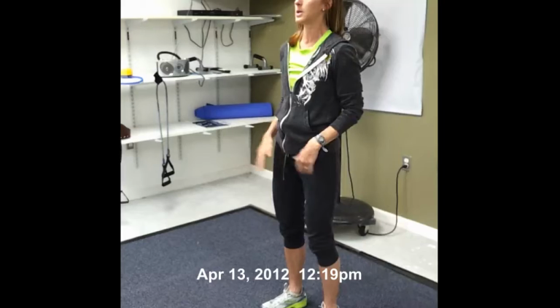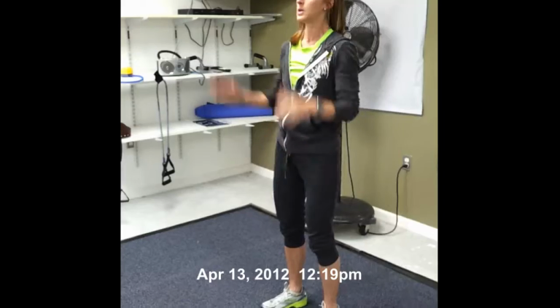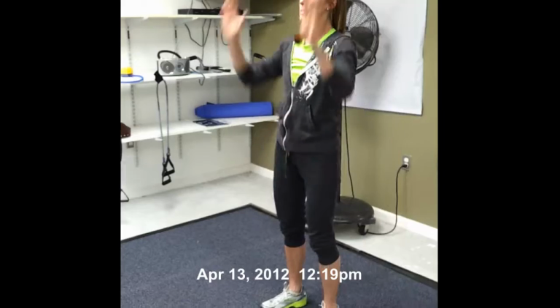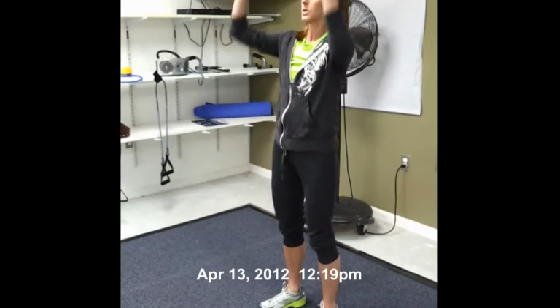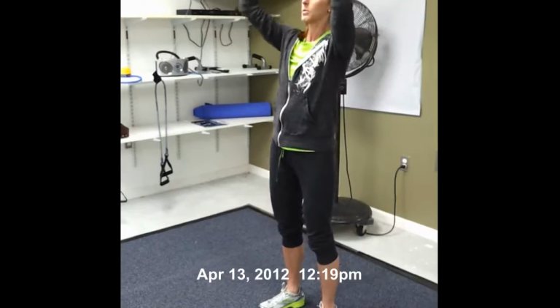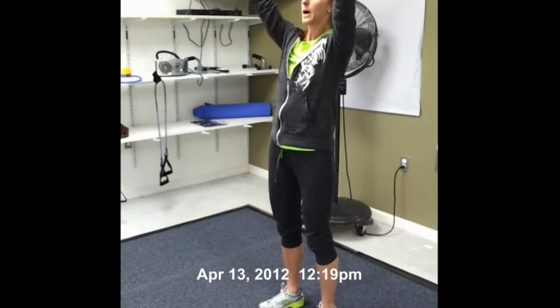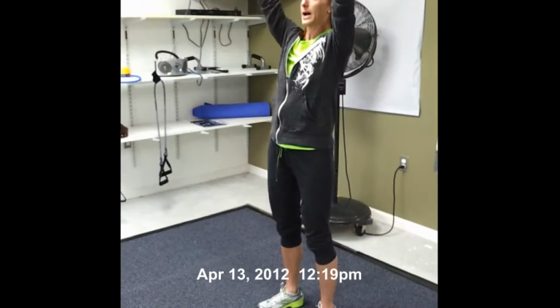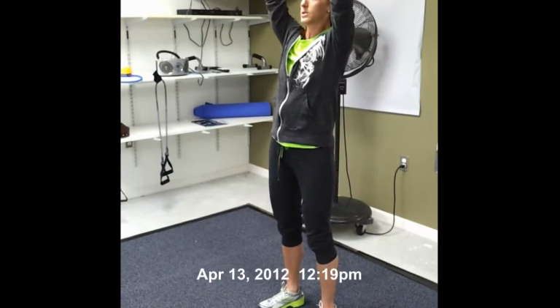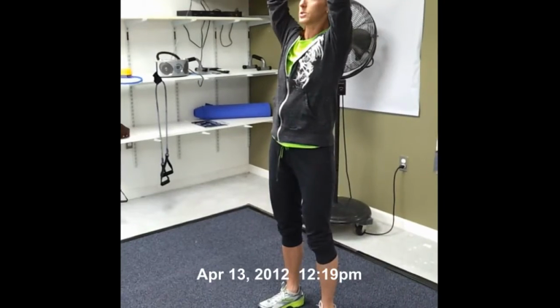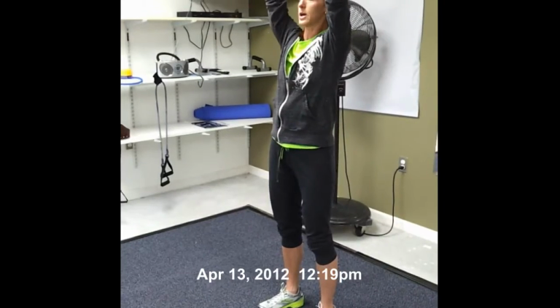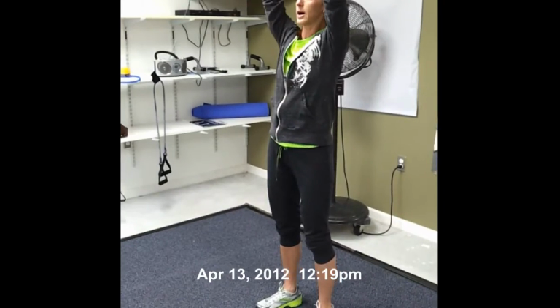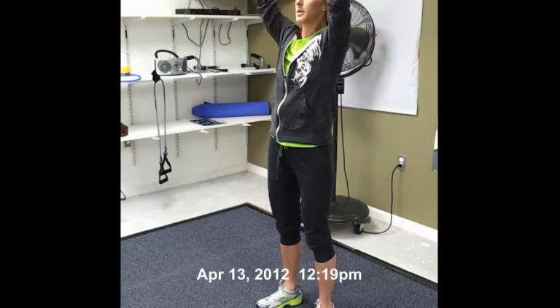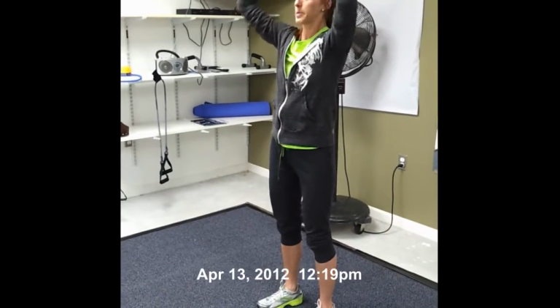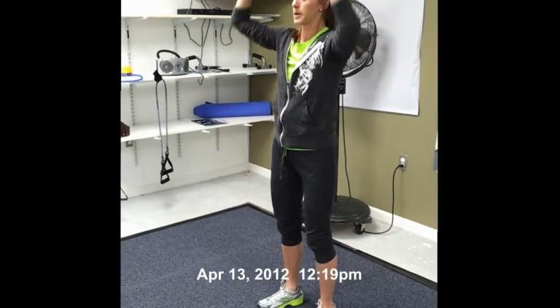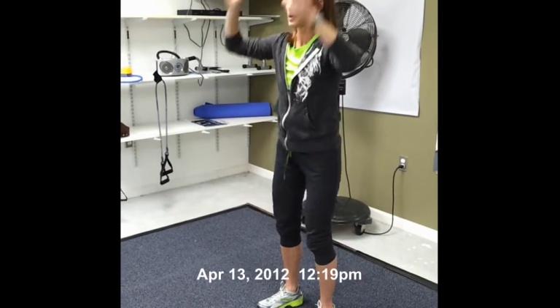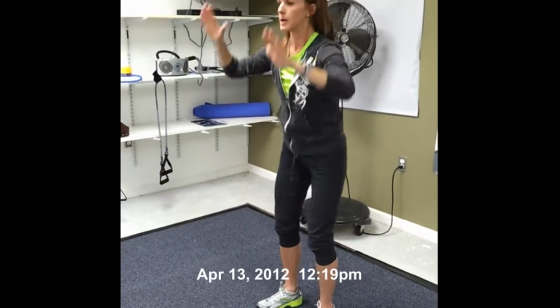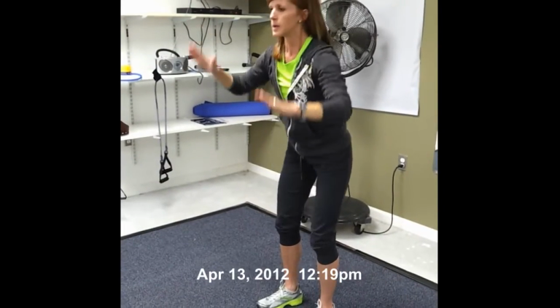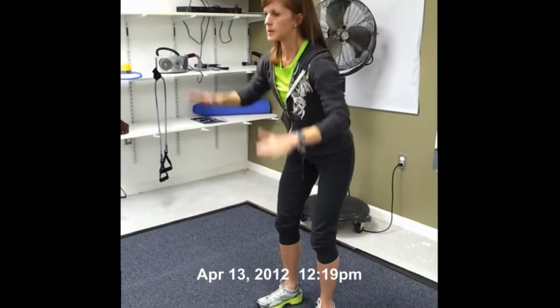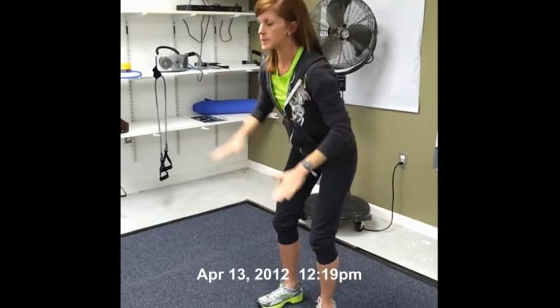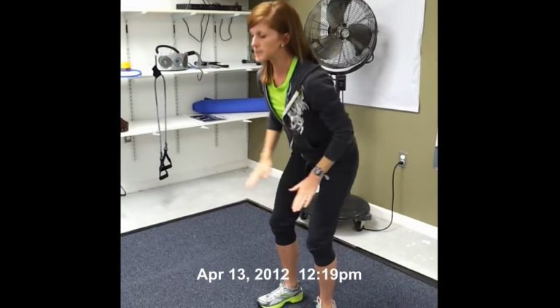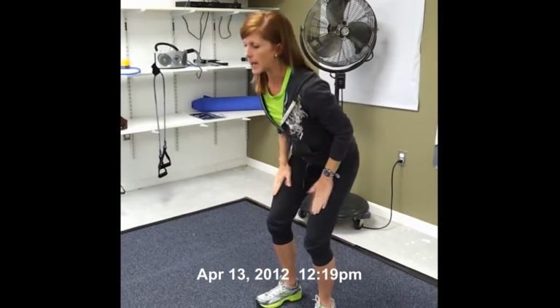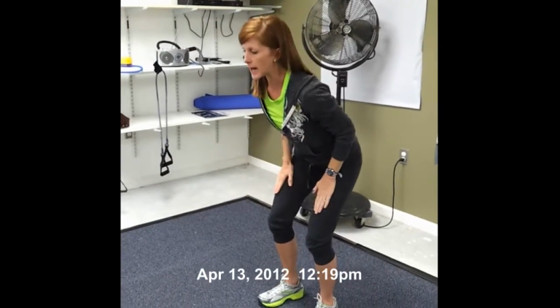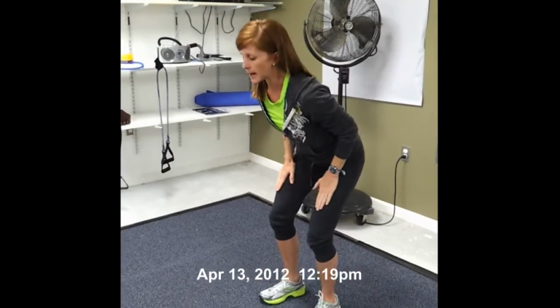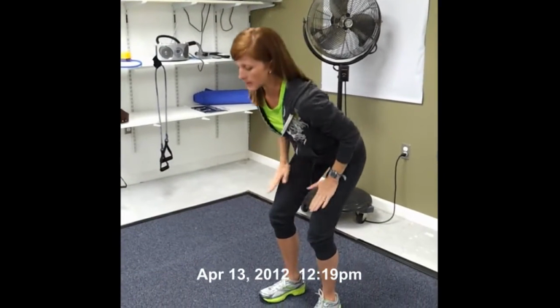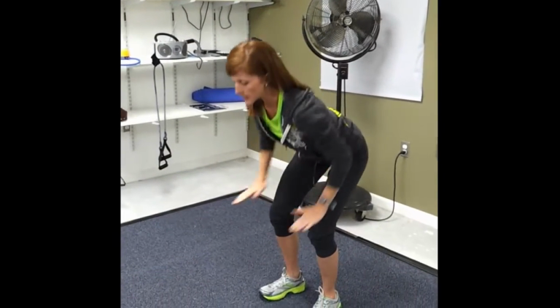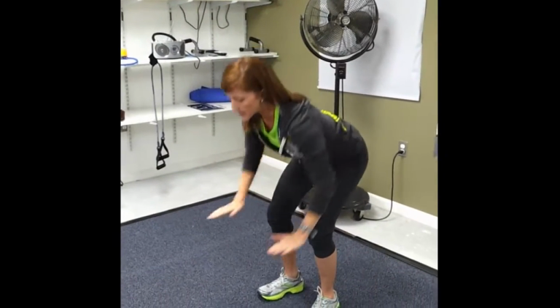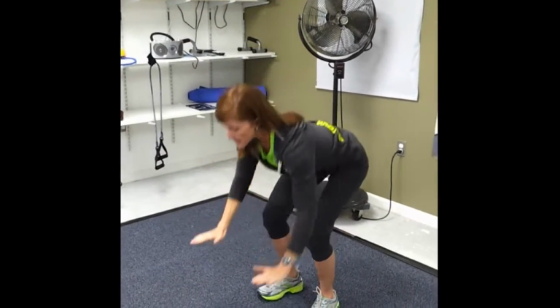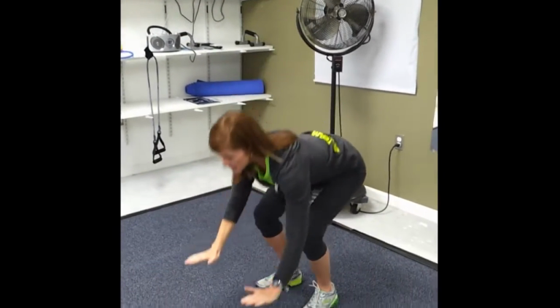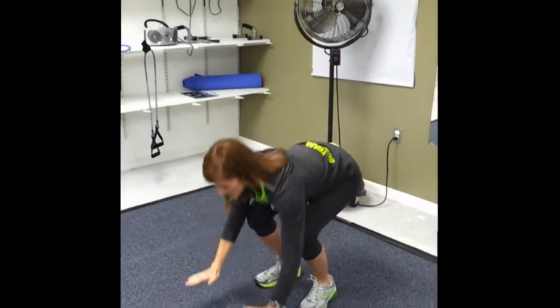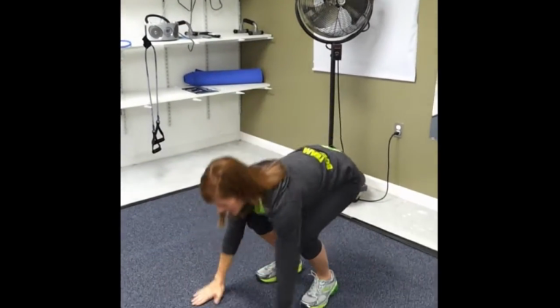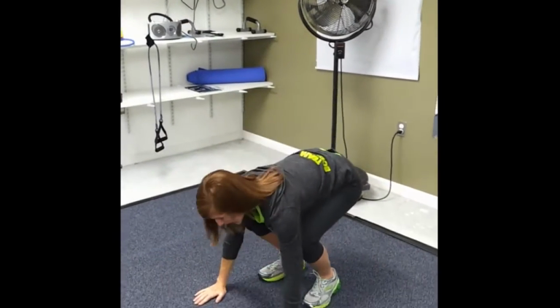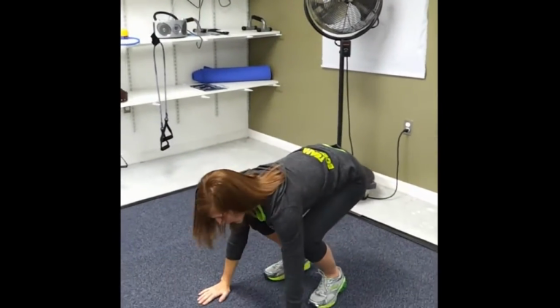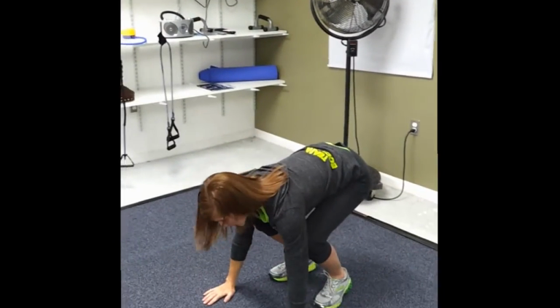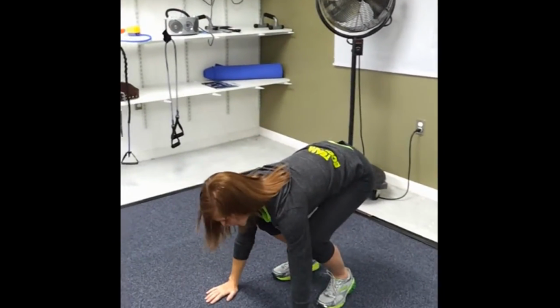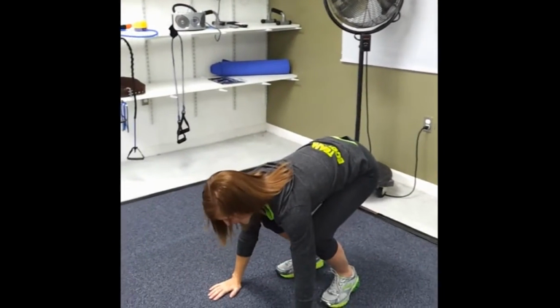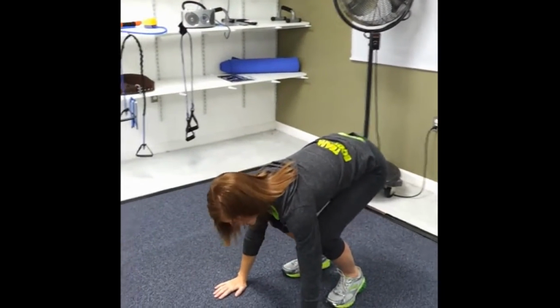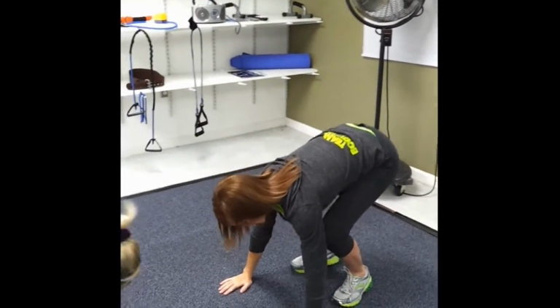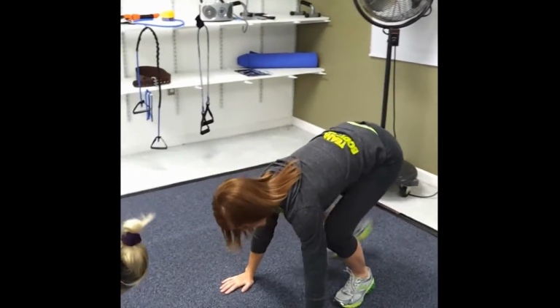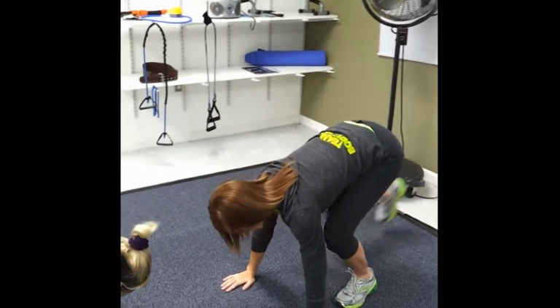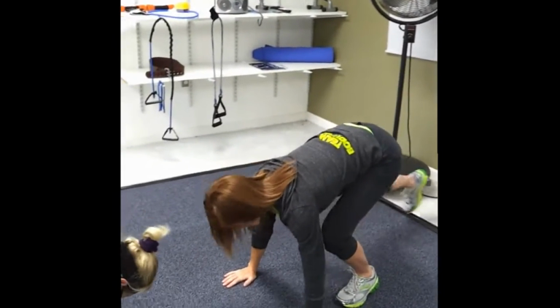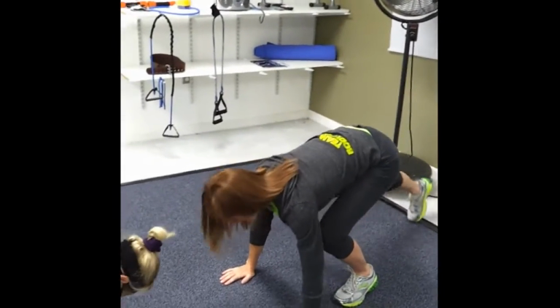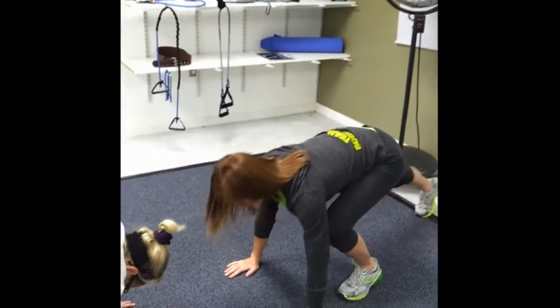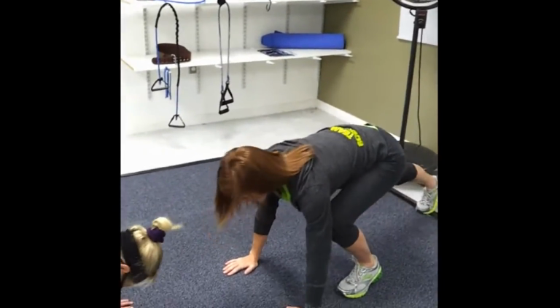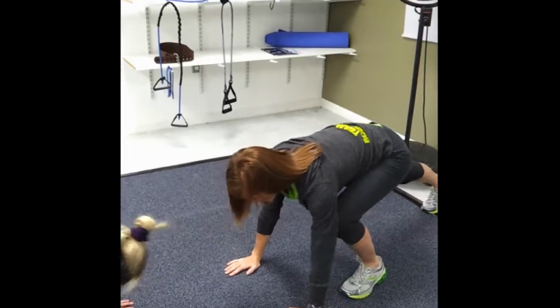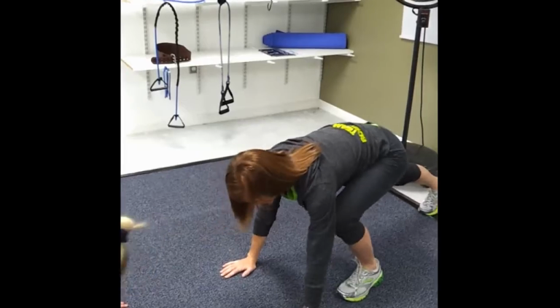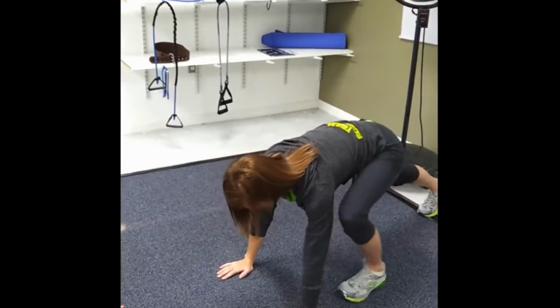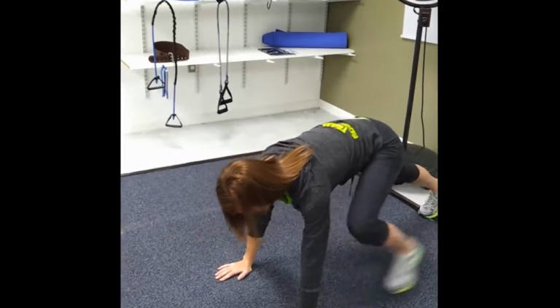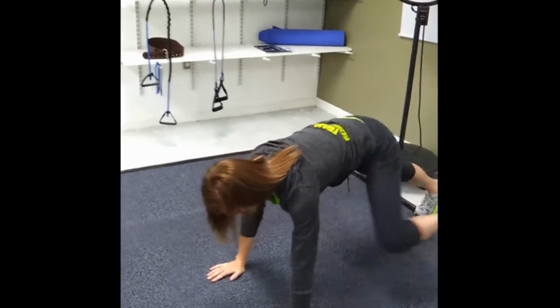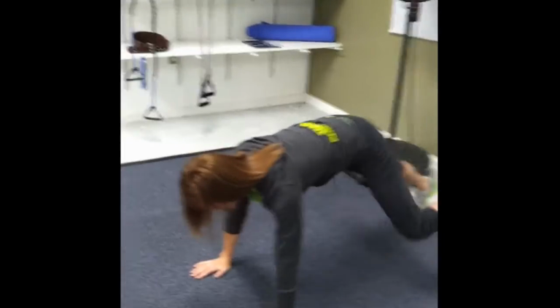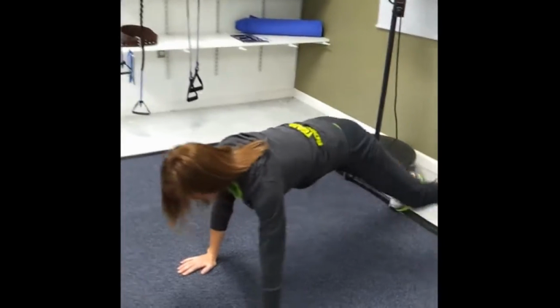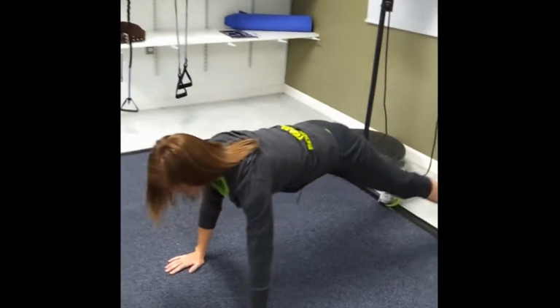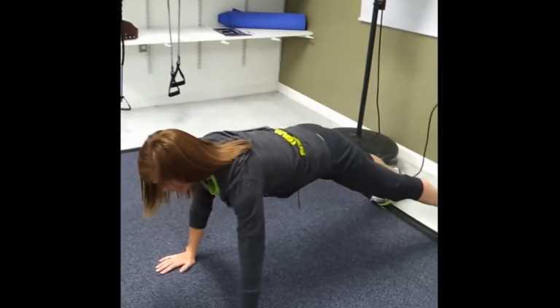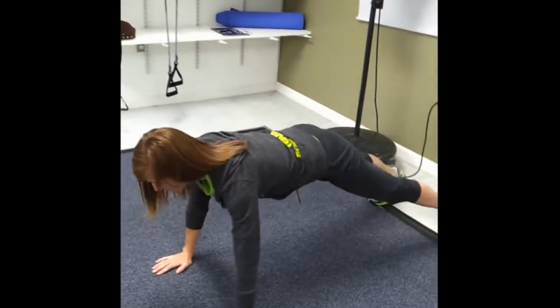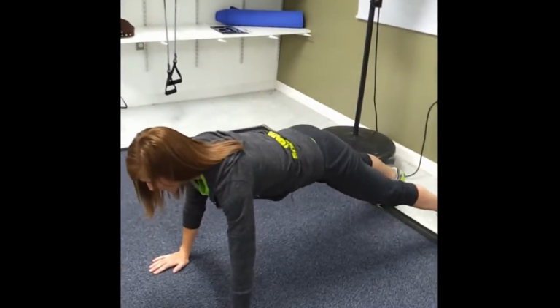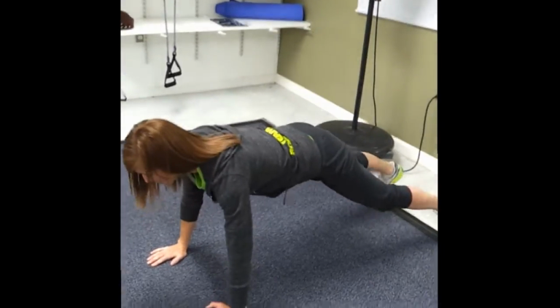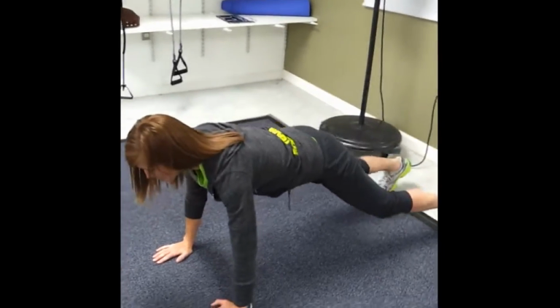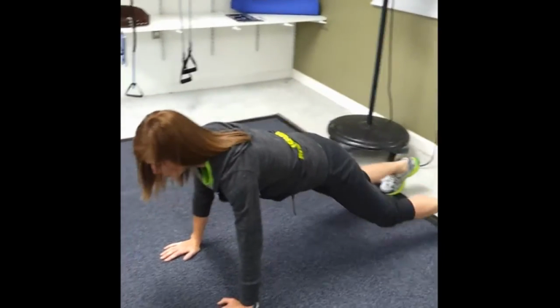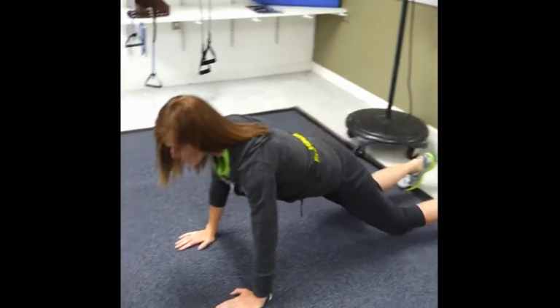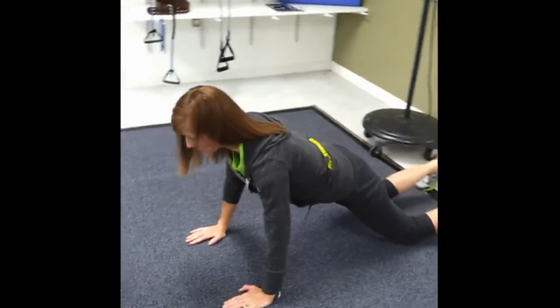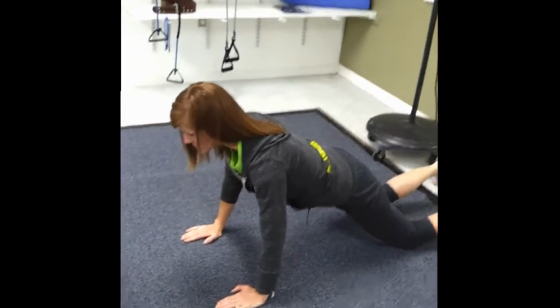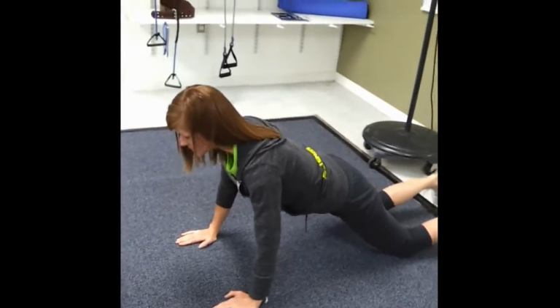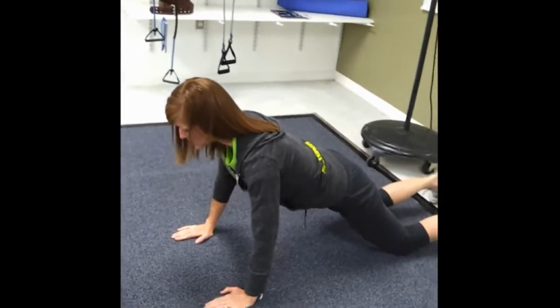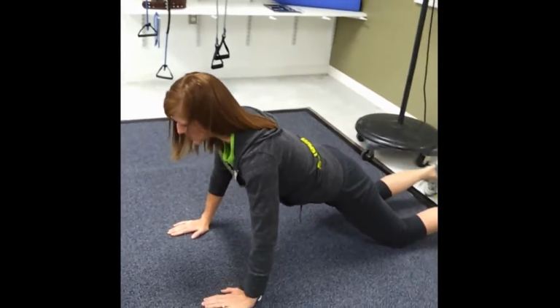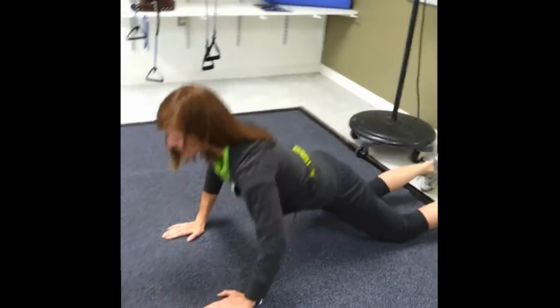Watch. Up, up, down, down, down. Right leg, left leg, drop to your knee.